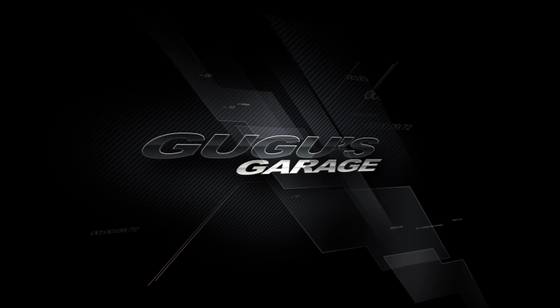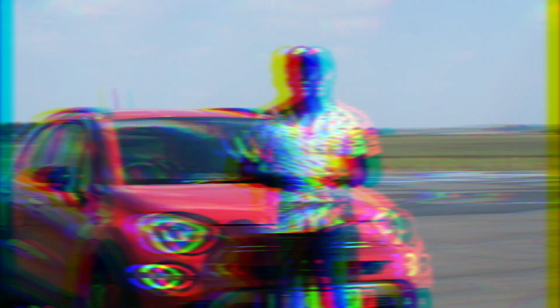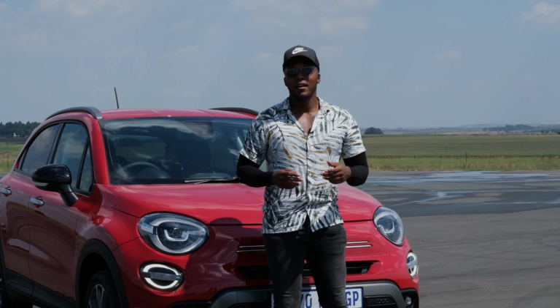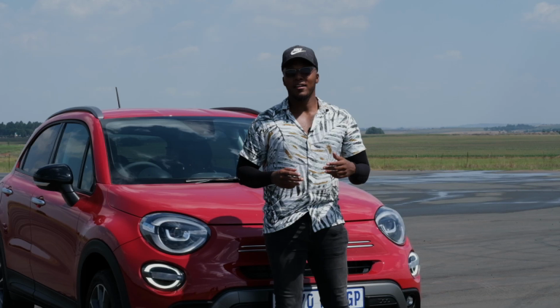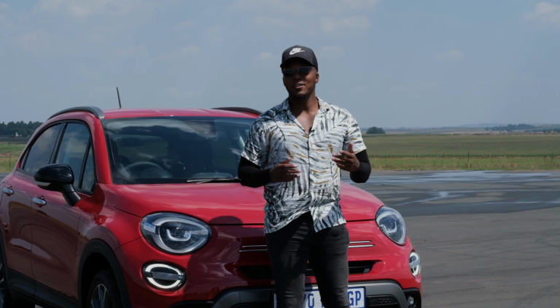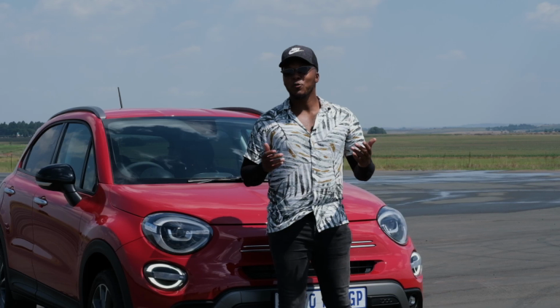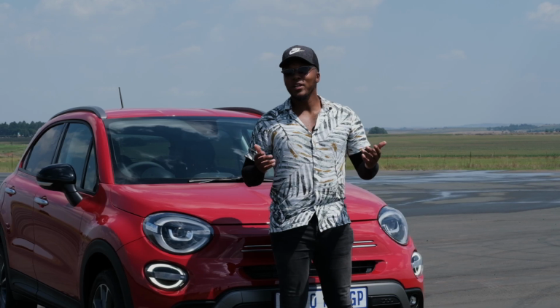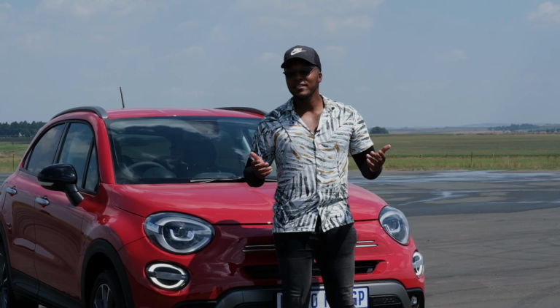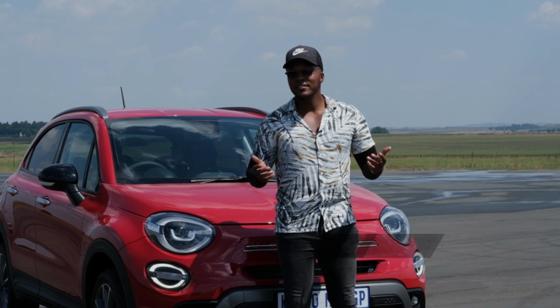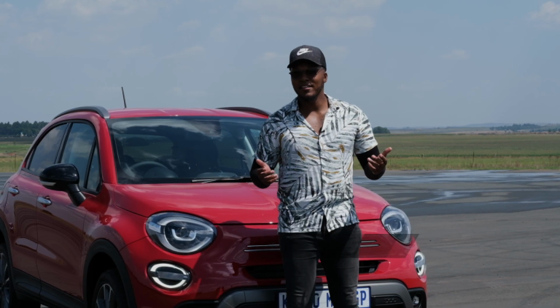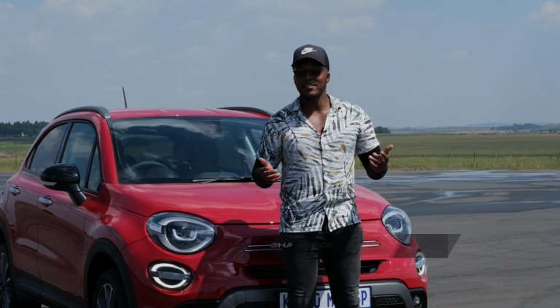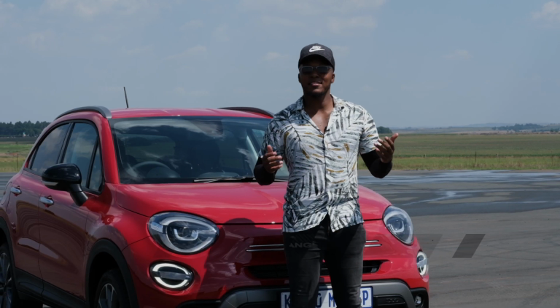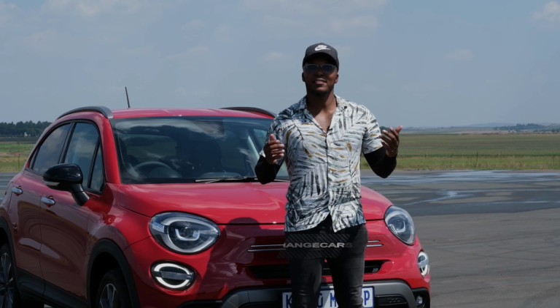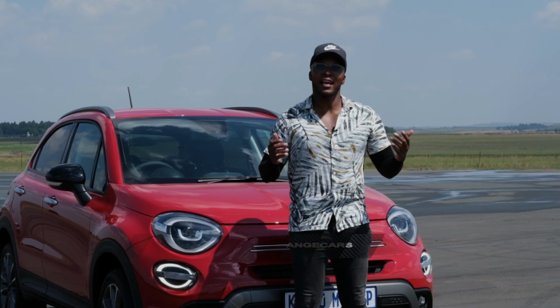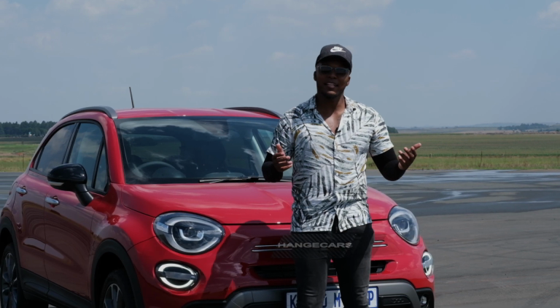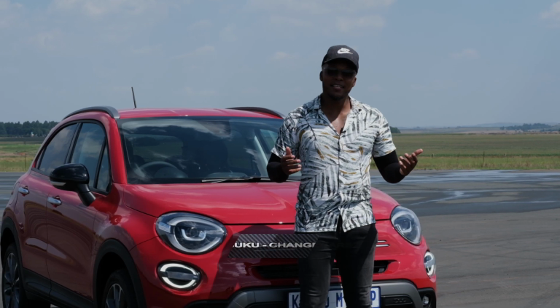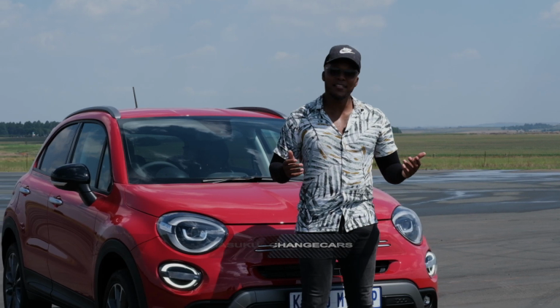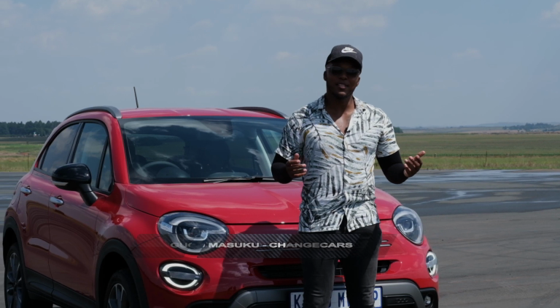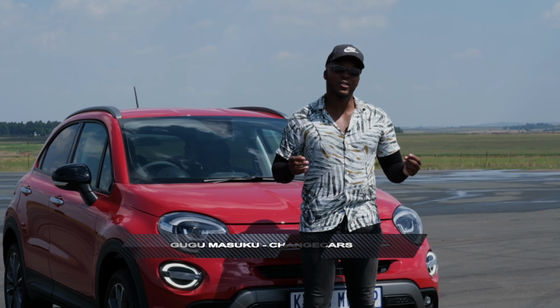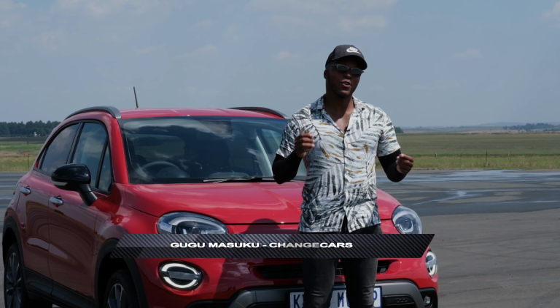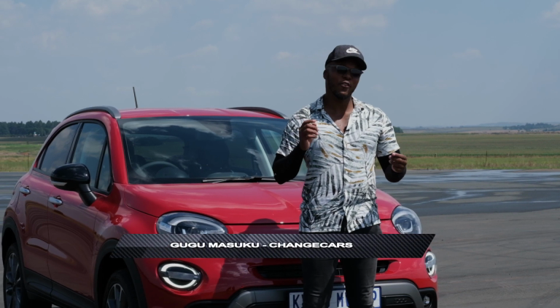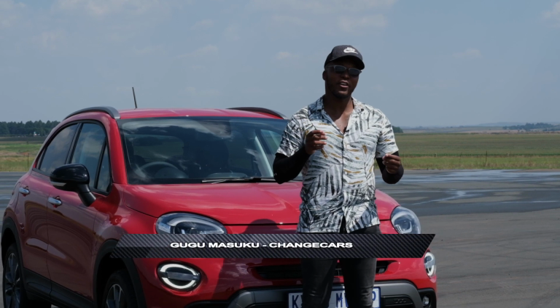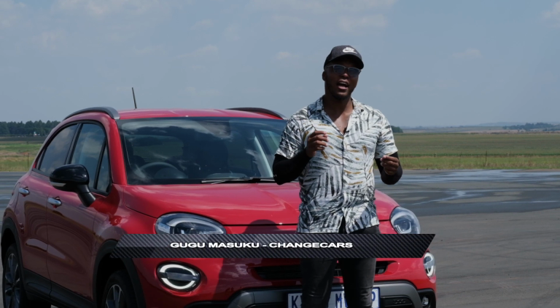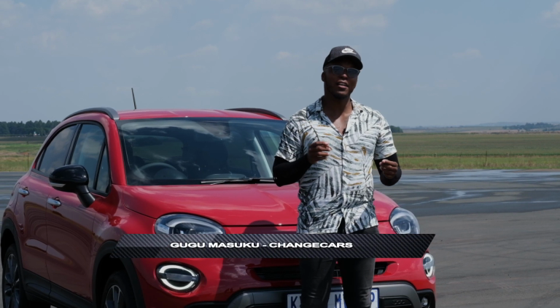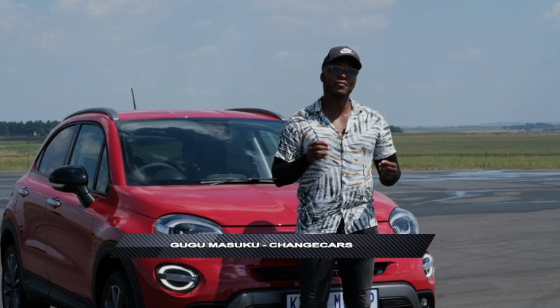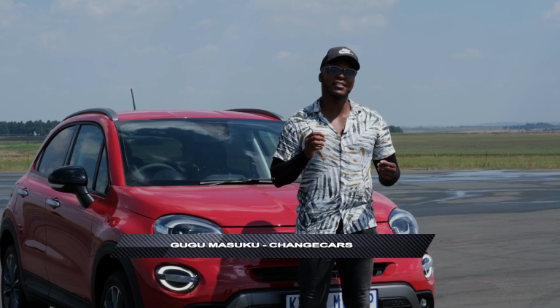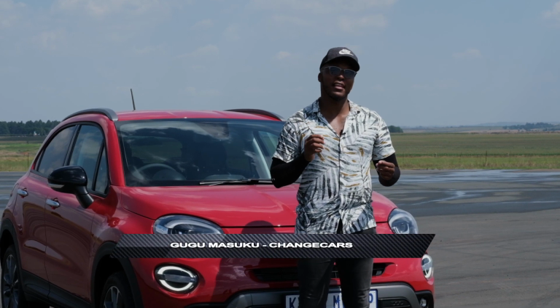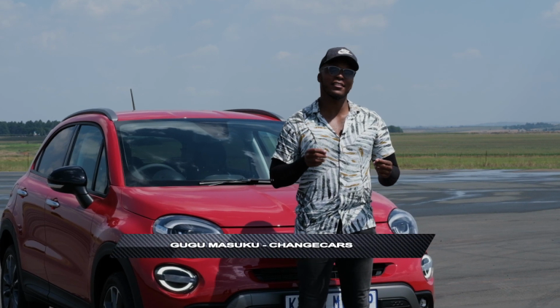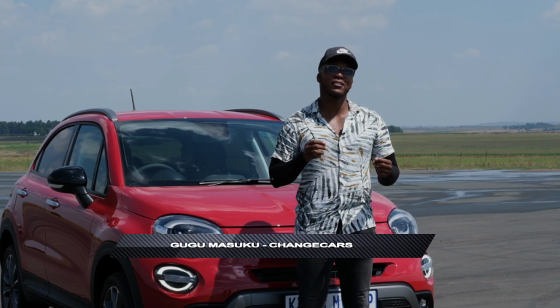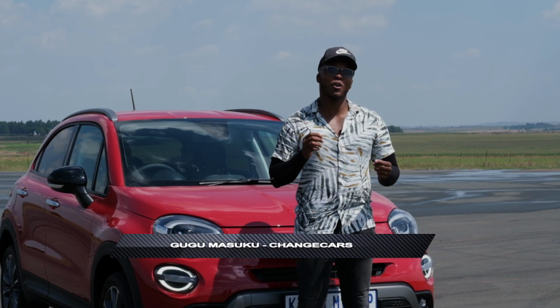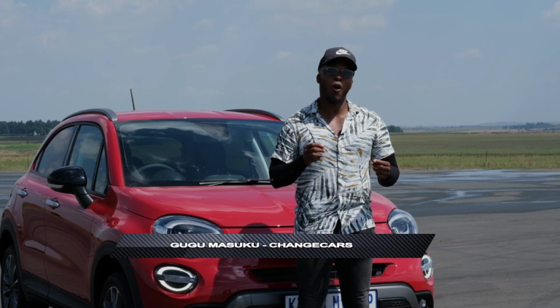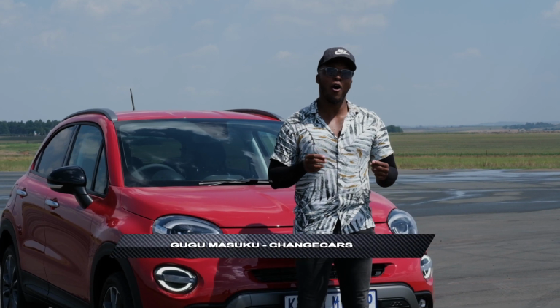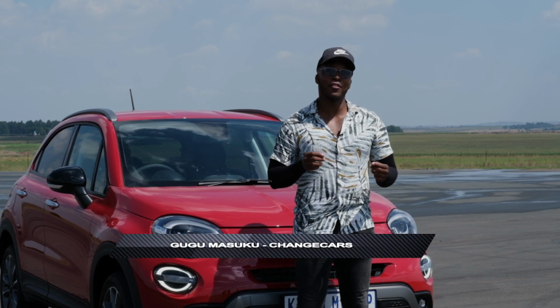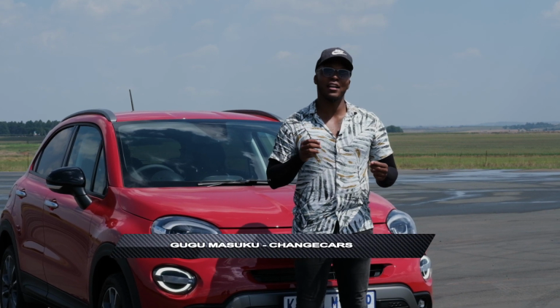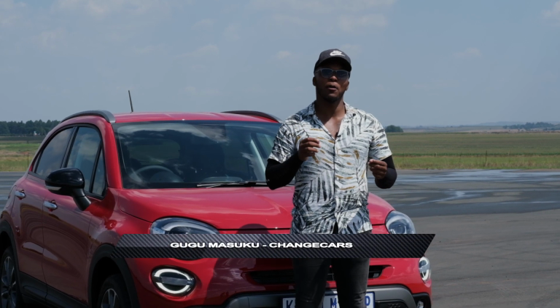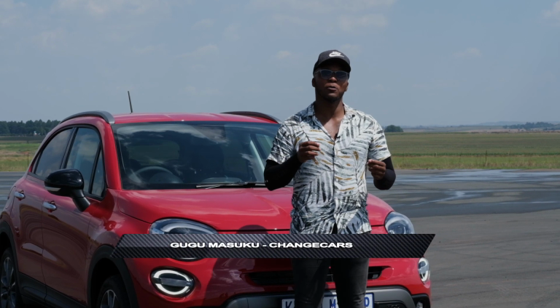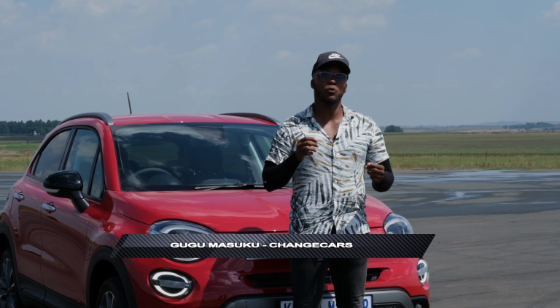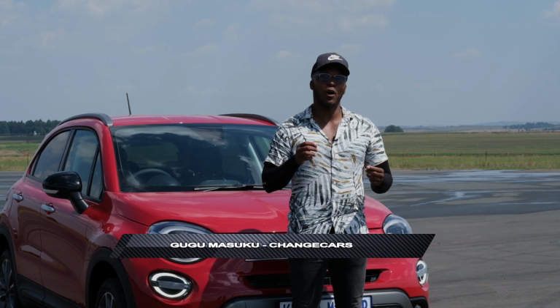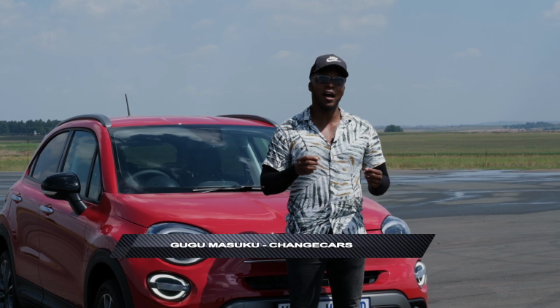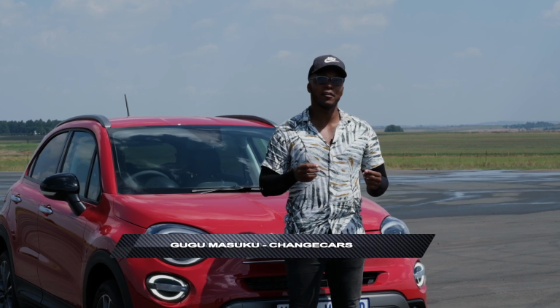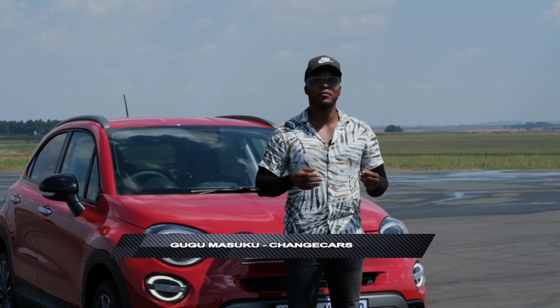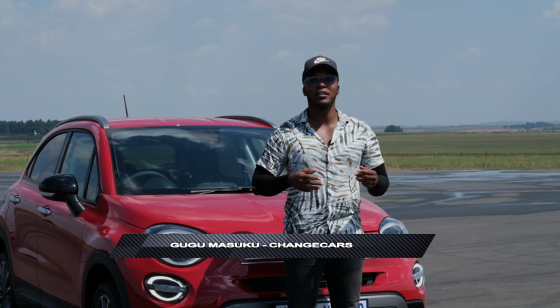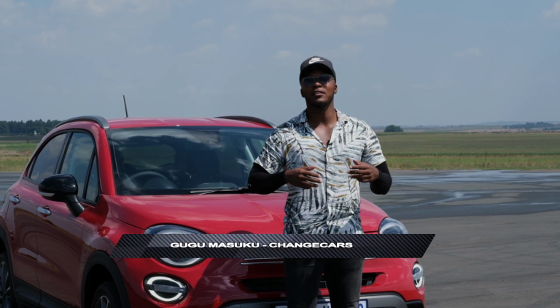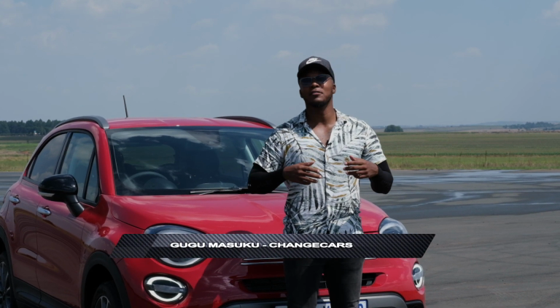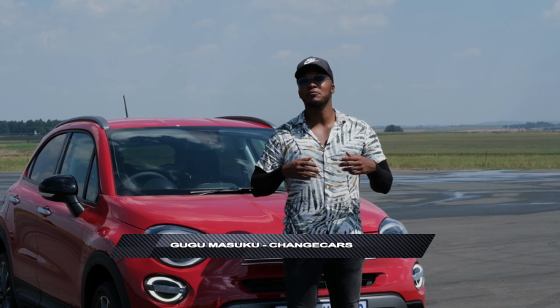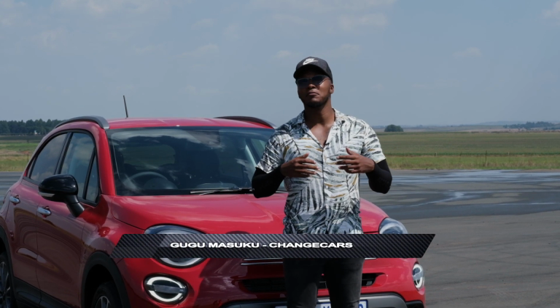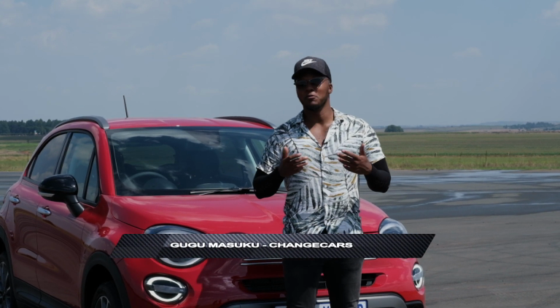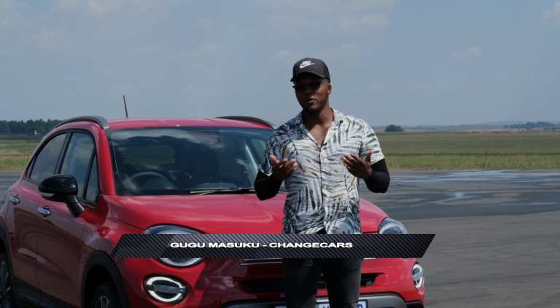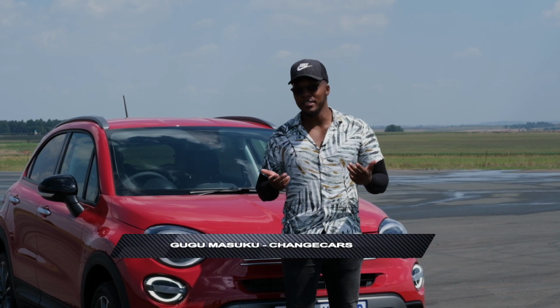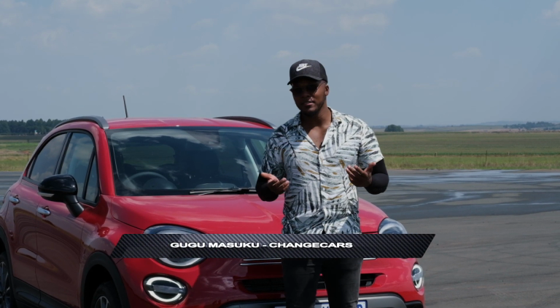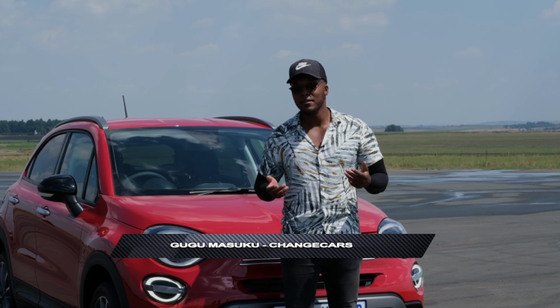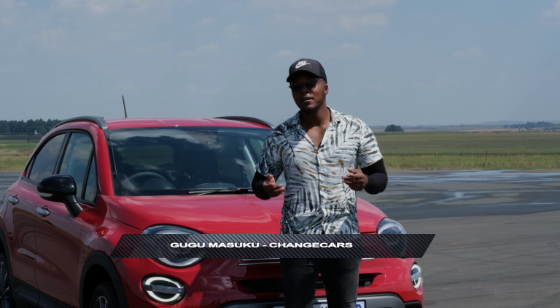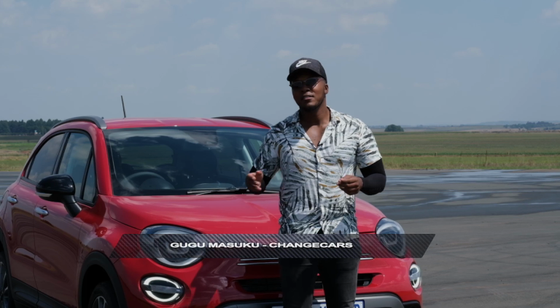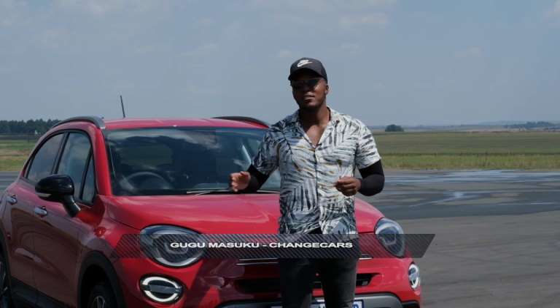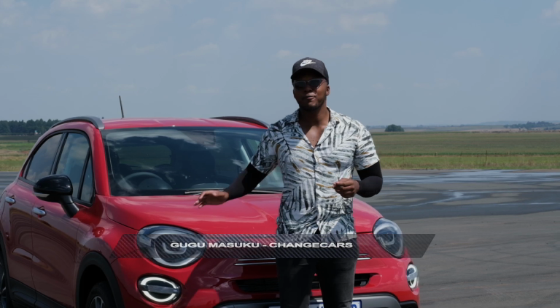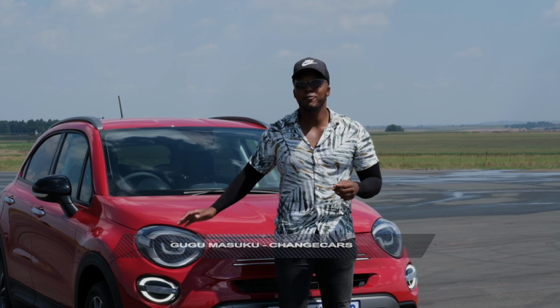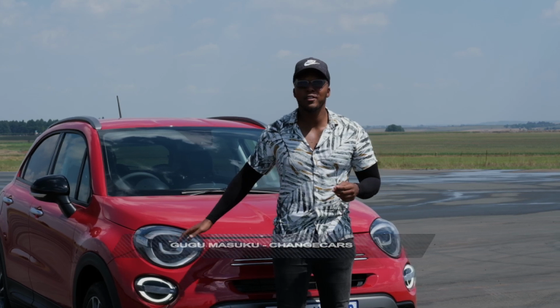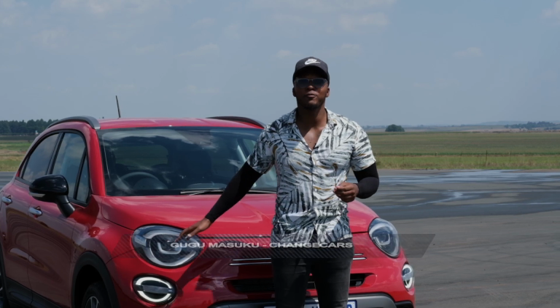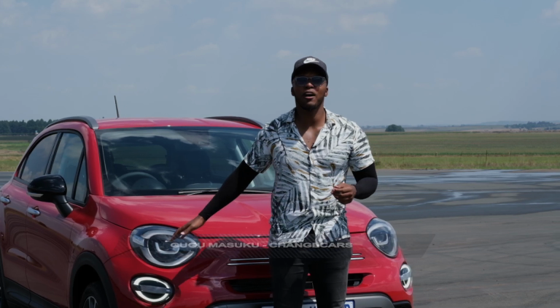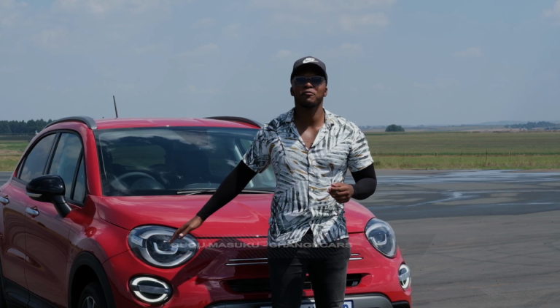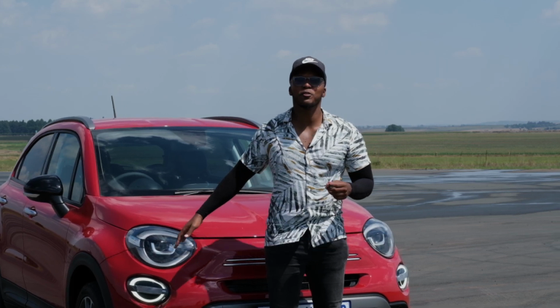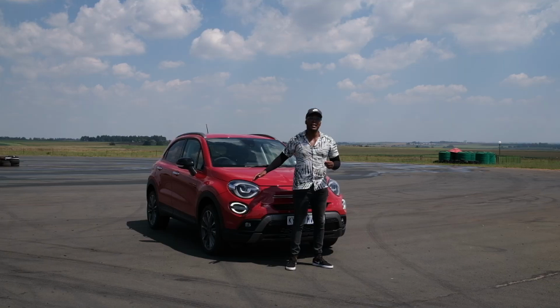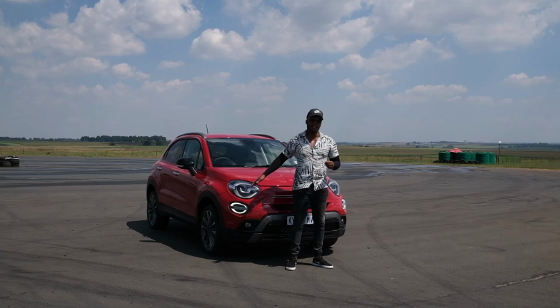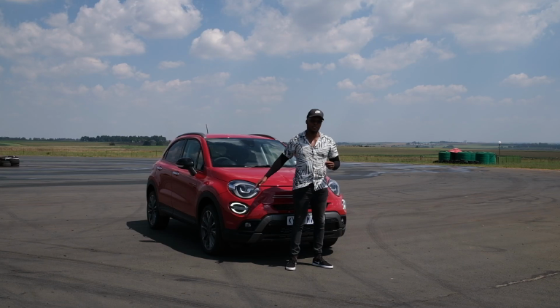It is red. It is Italian. It's not the kind of Italian car that I would drive in red — it's a Fiat 500X.